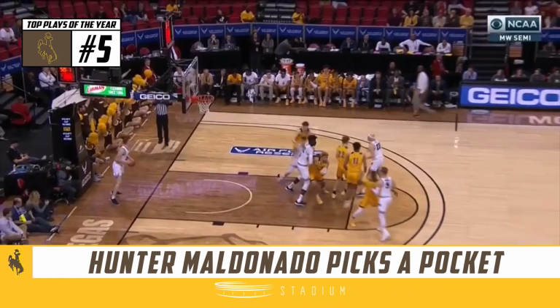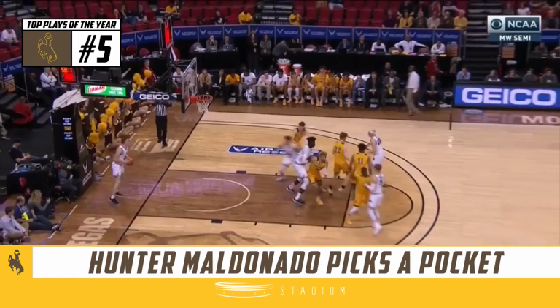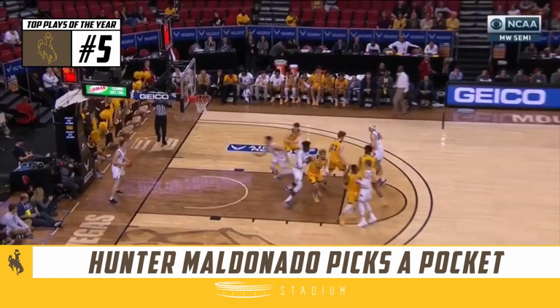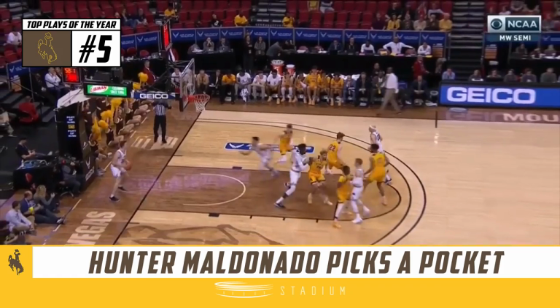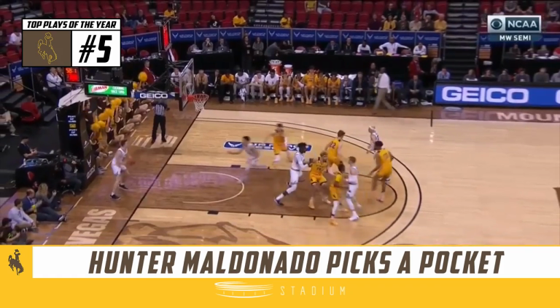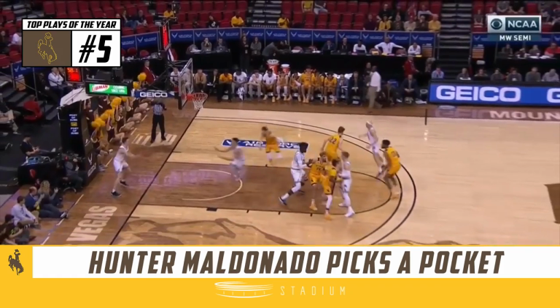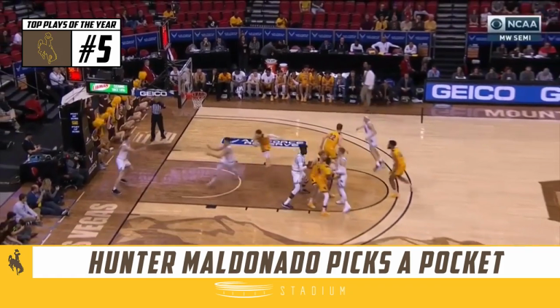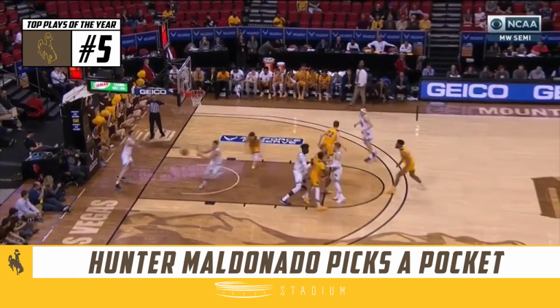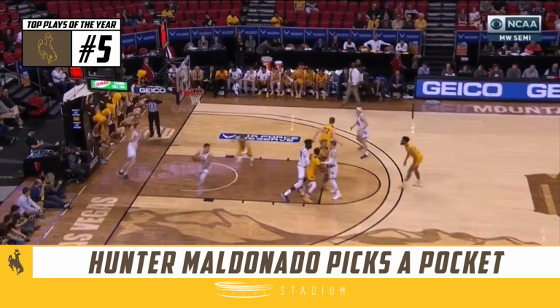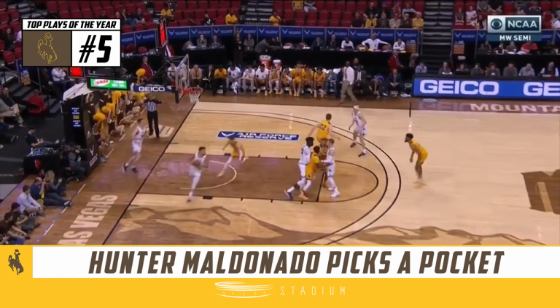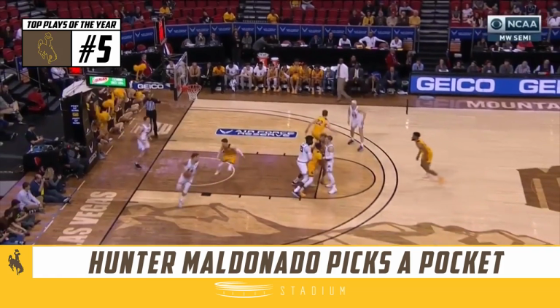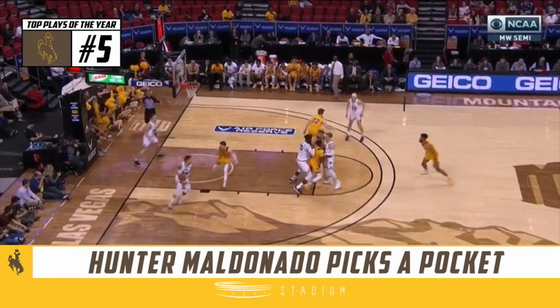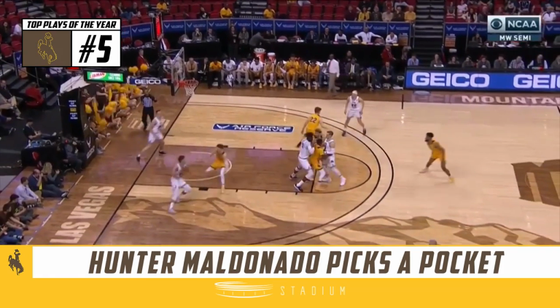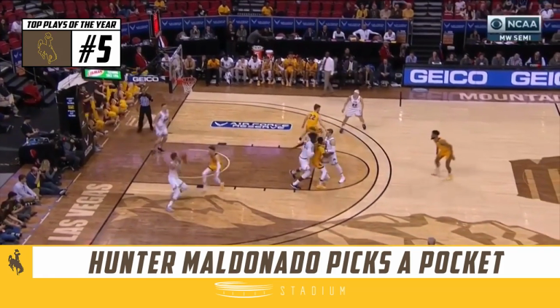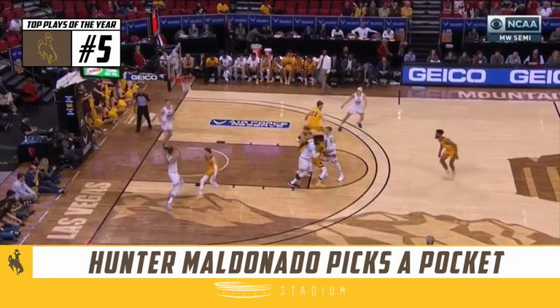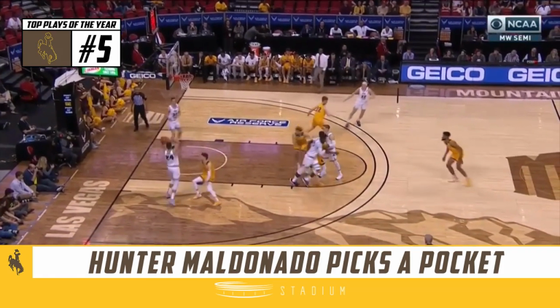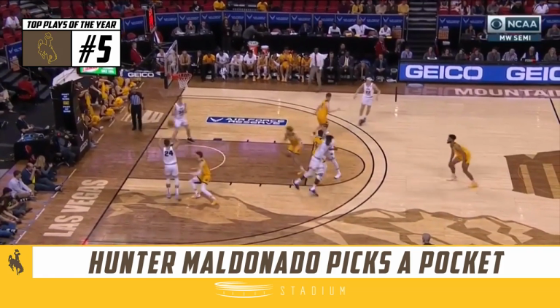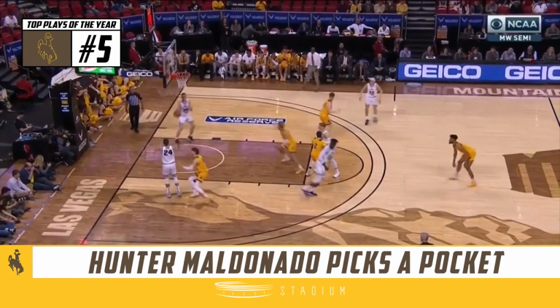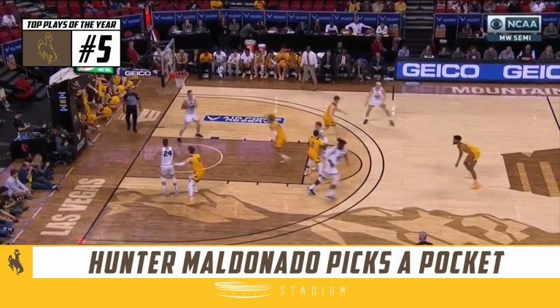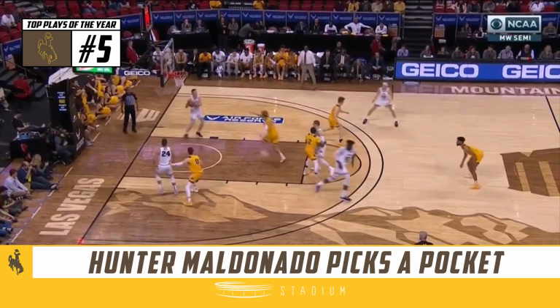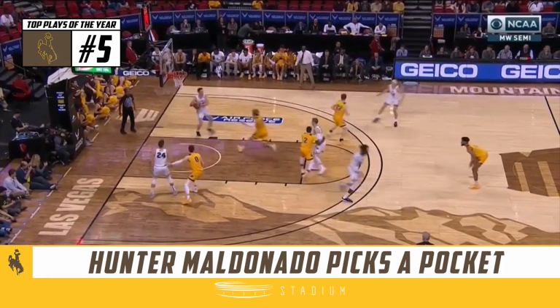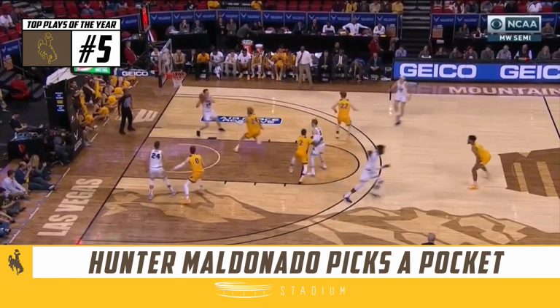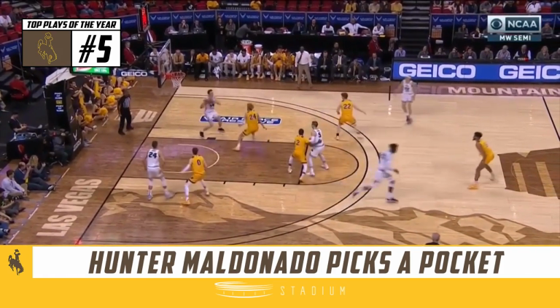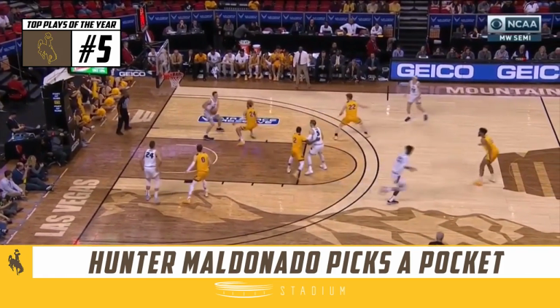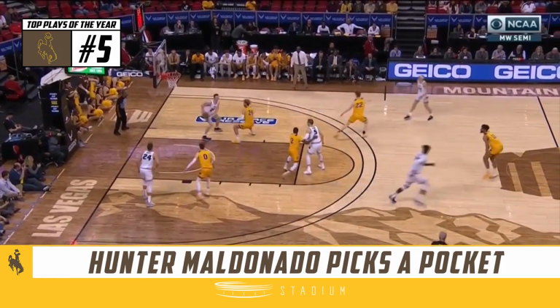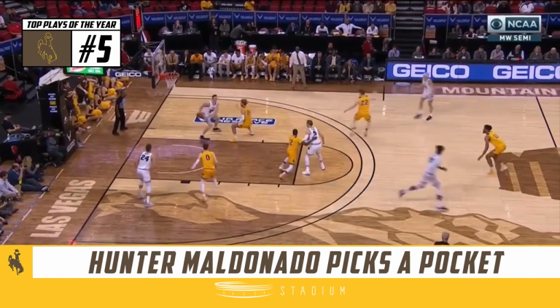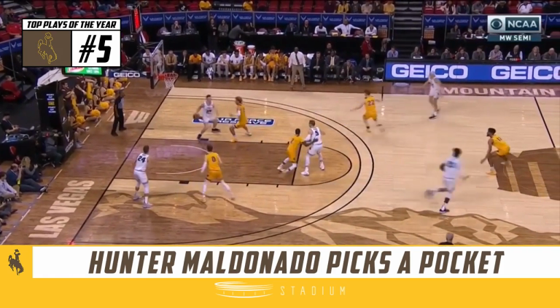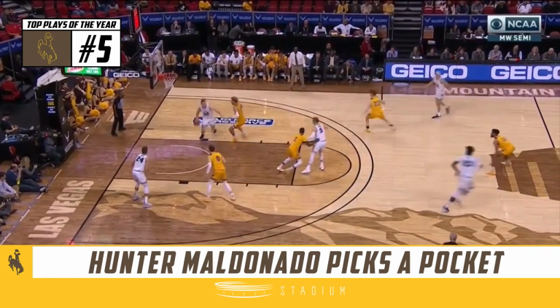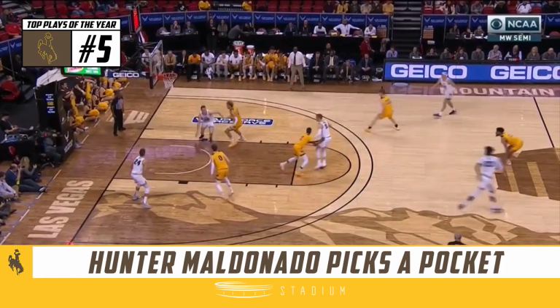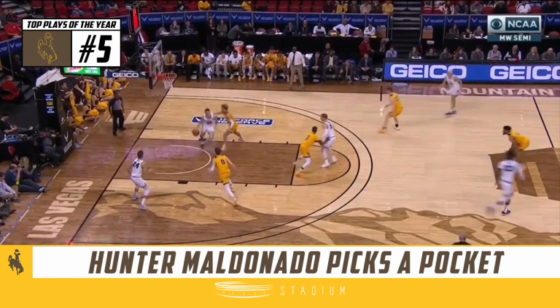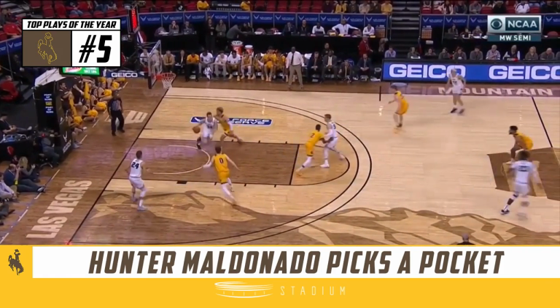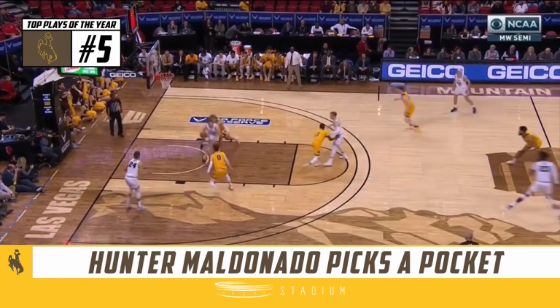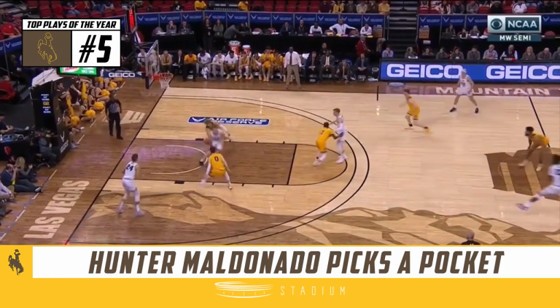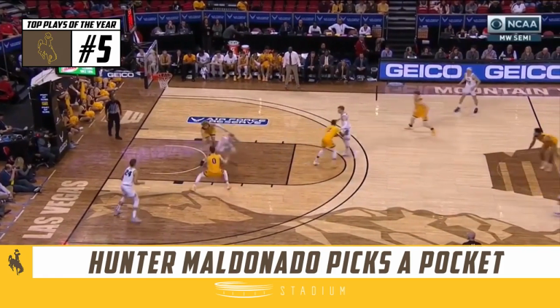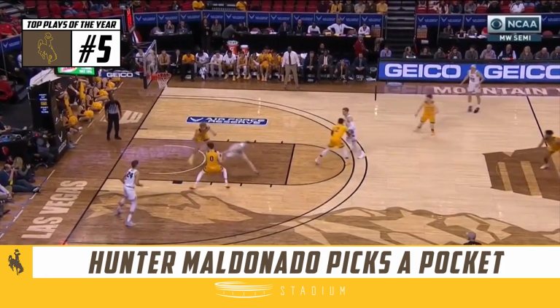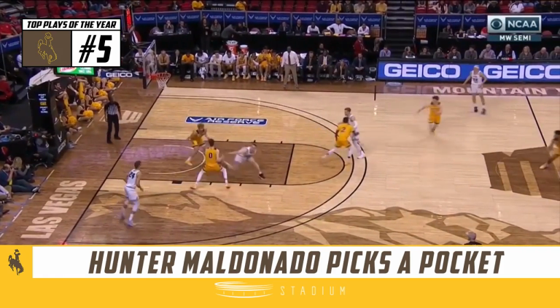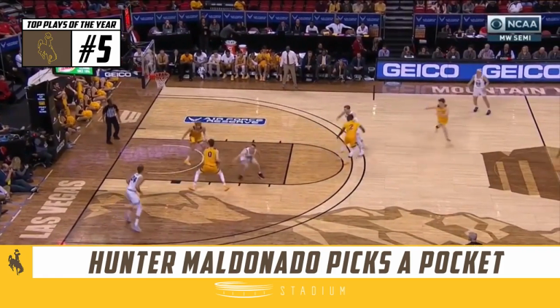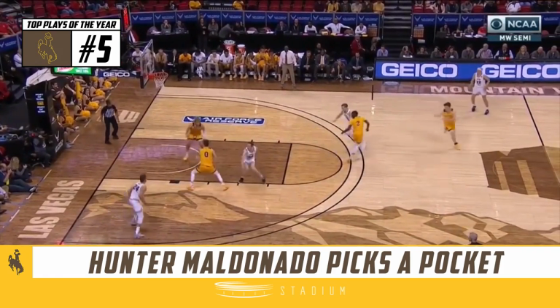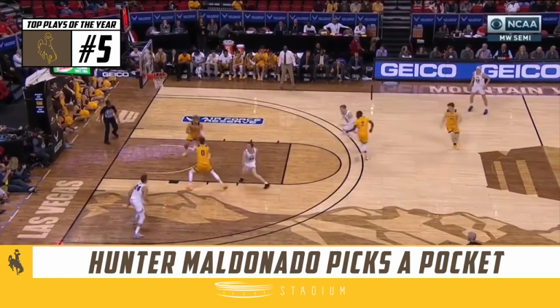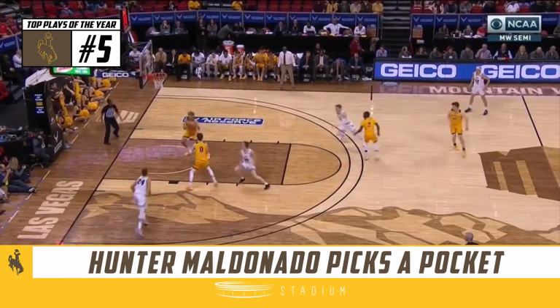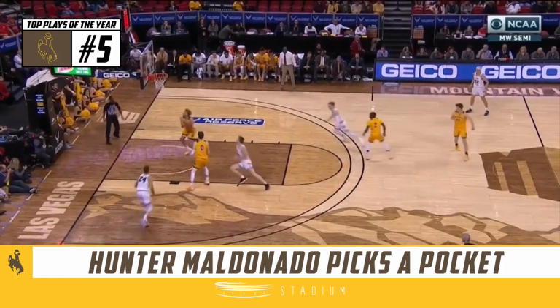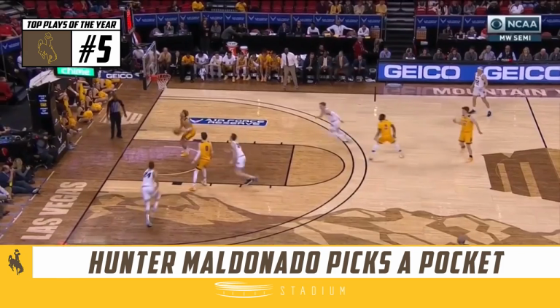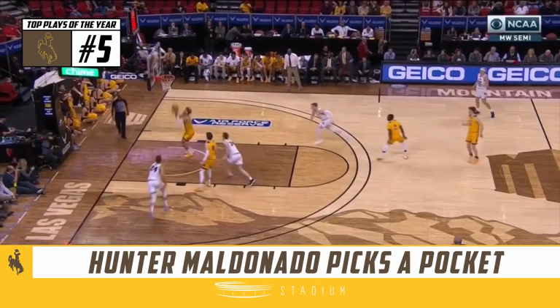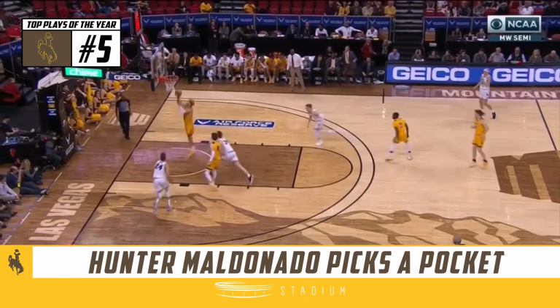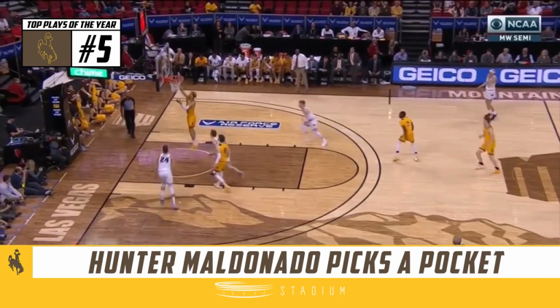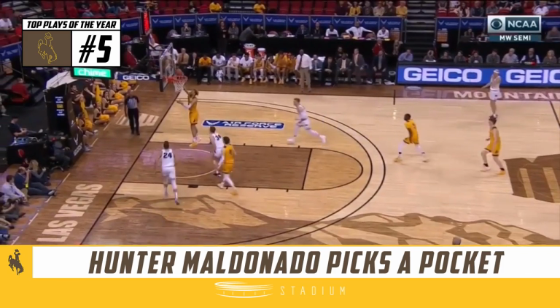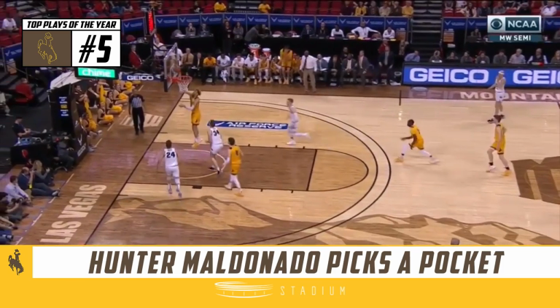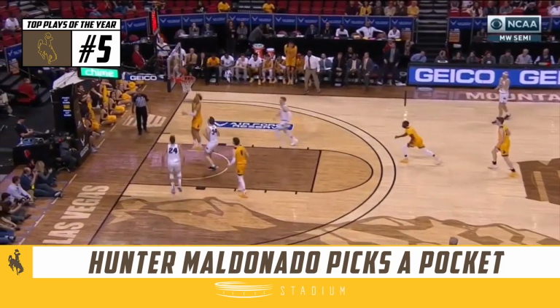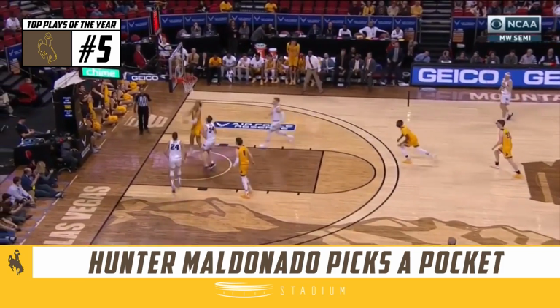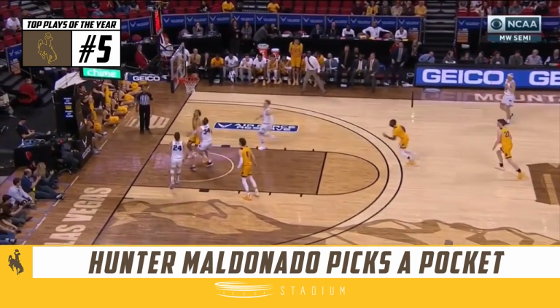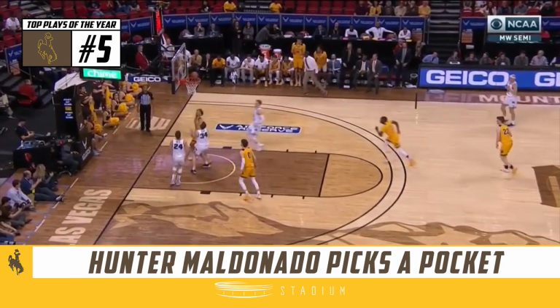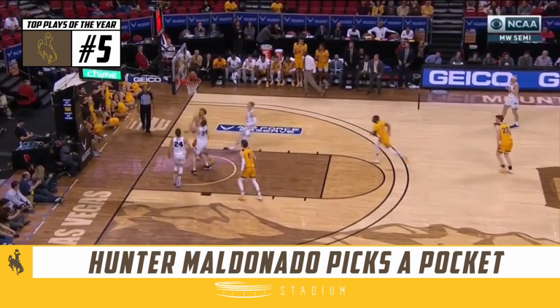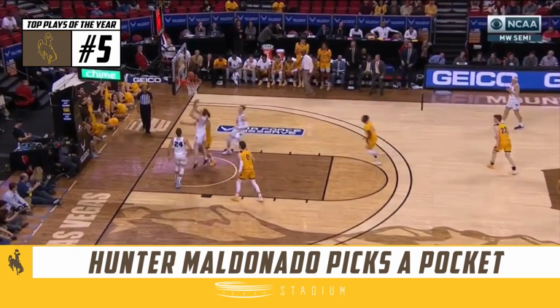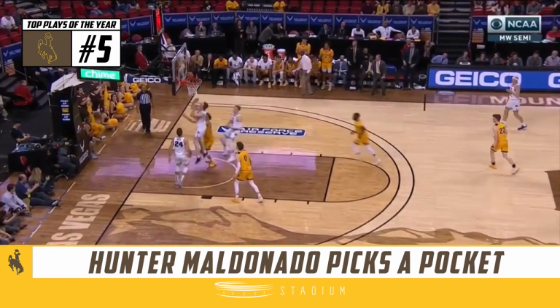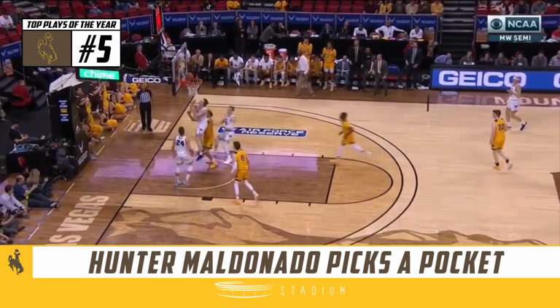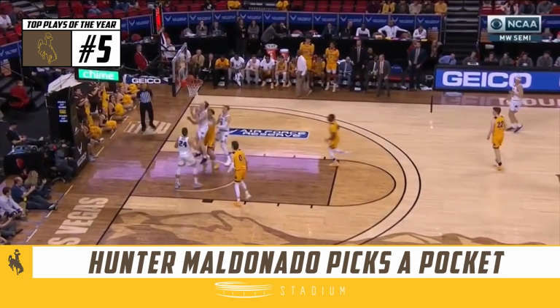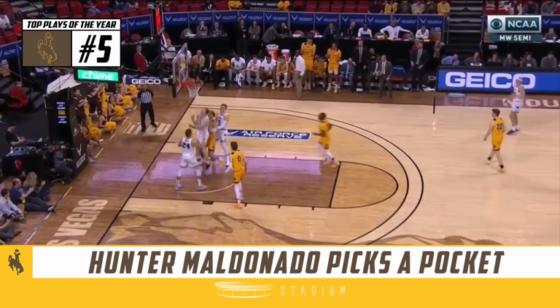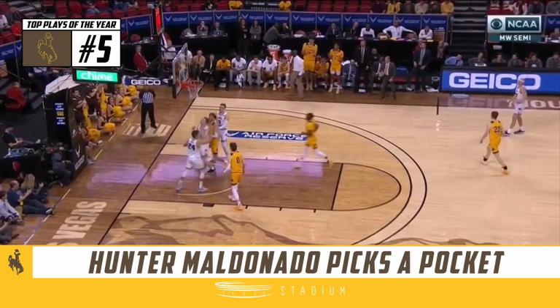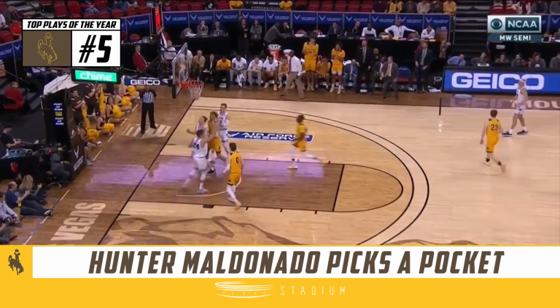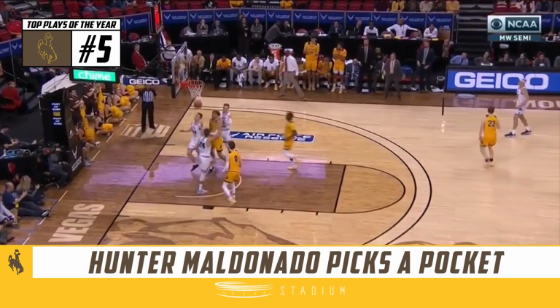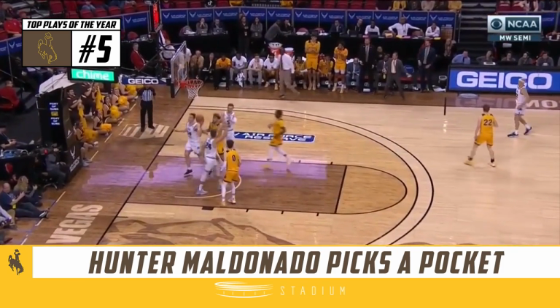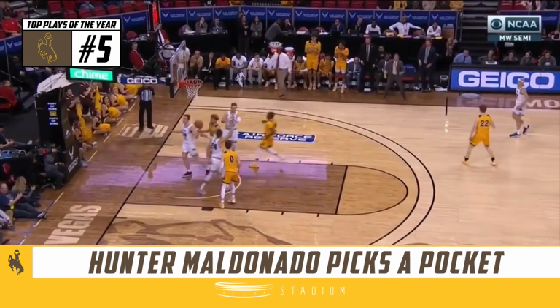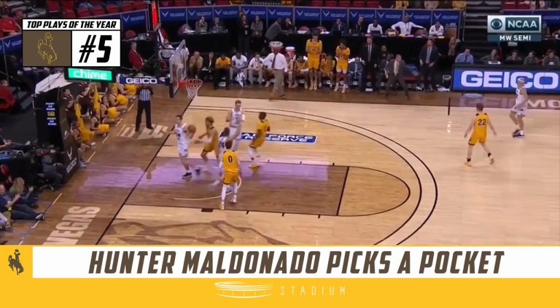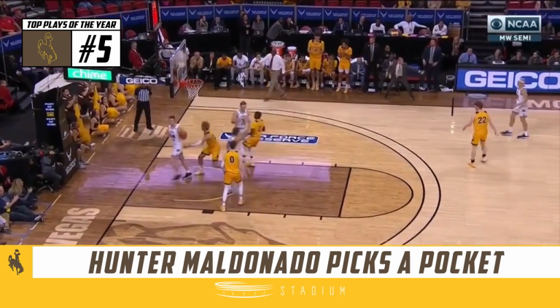An 8-point jam, not much time went off the clock. Full court pressure is stolen. Maldonado hits the layup.